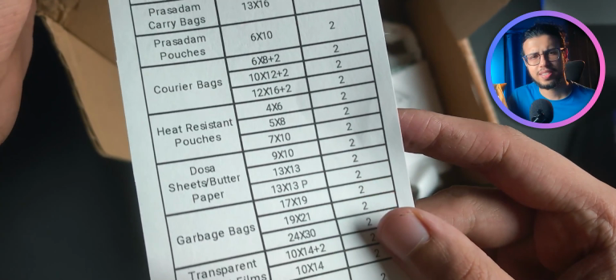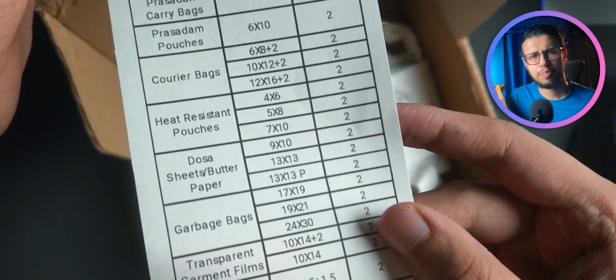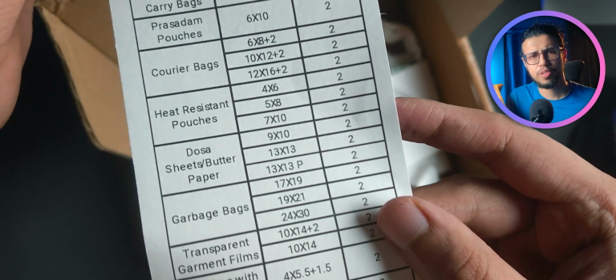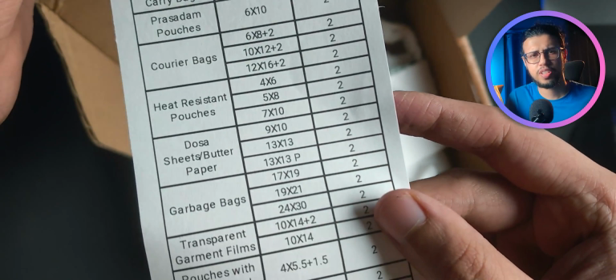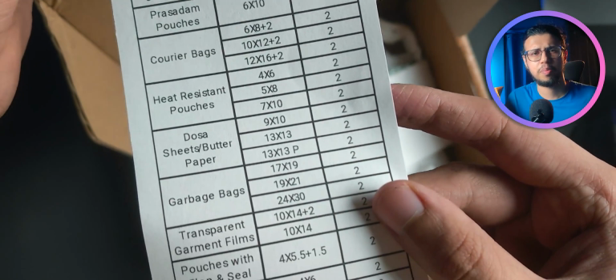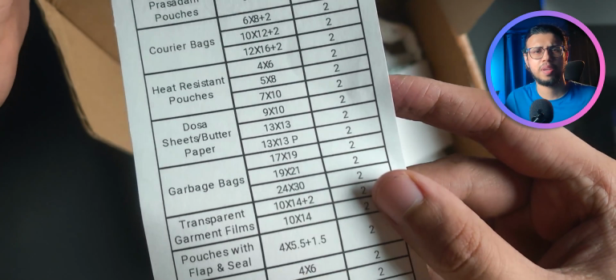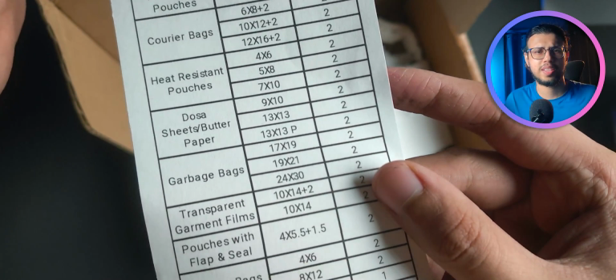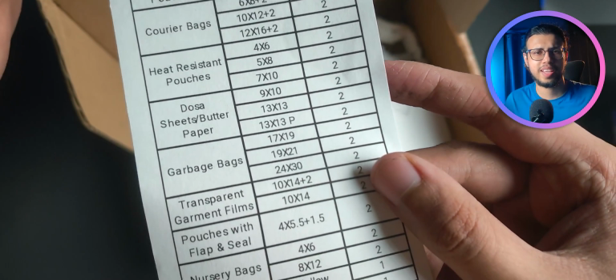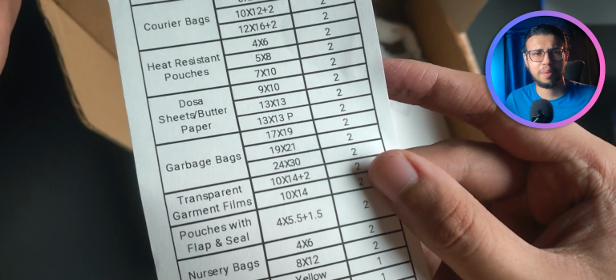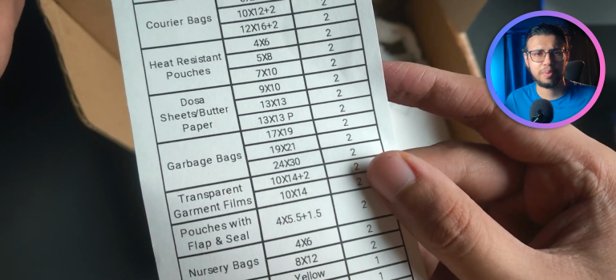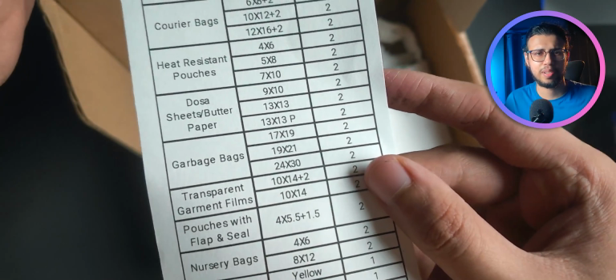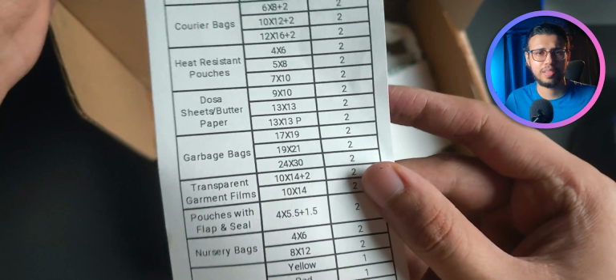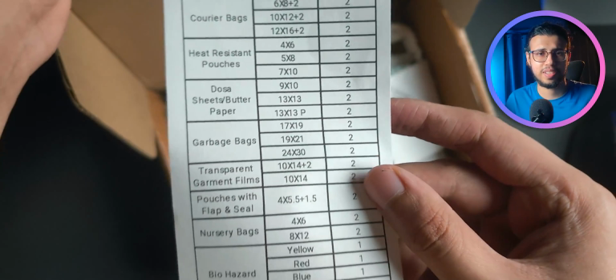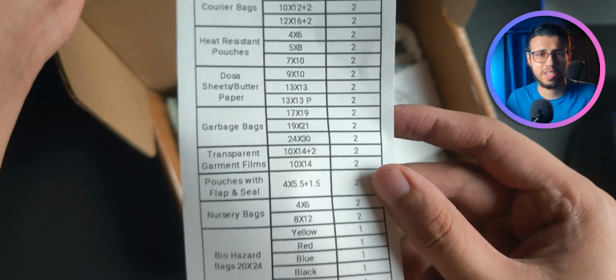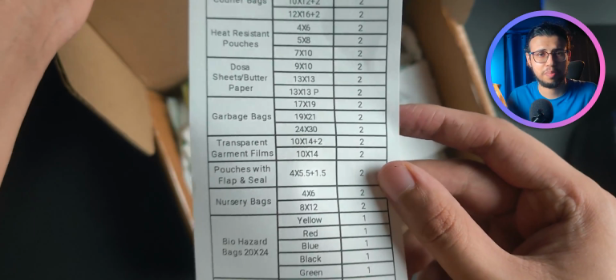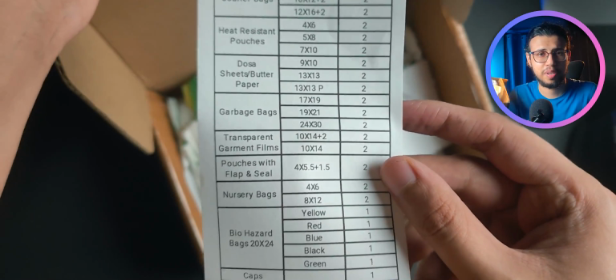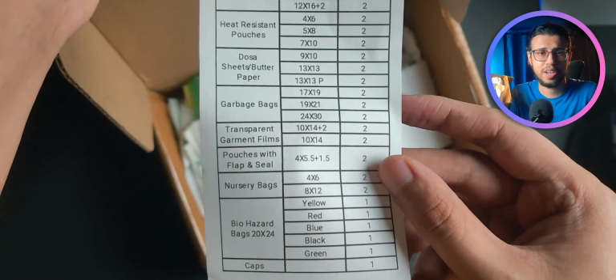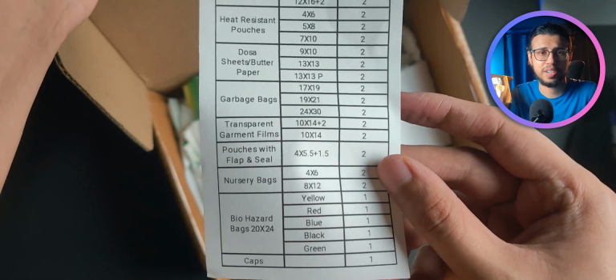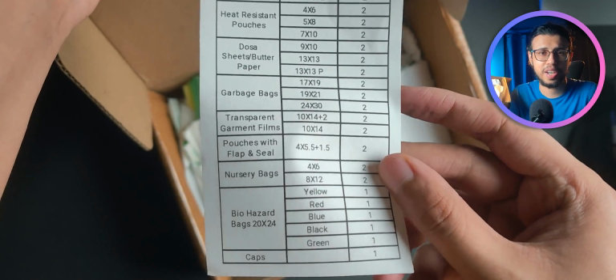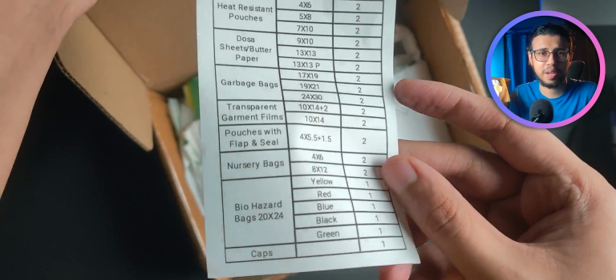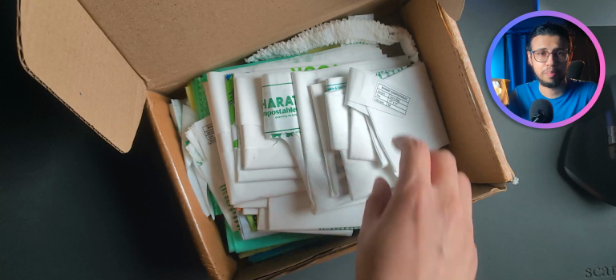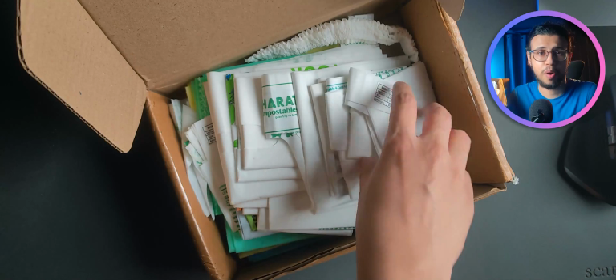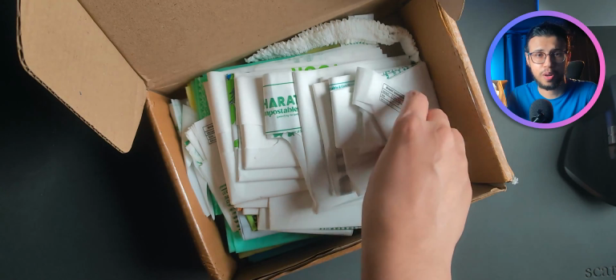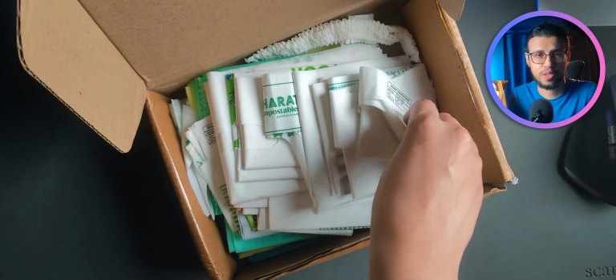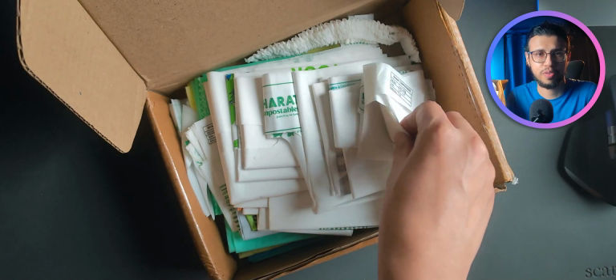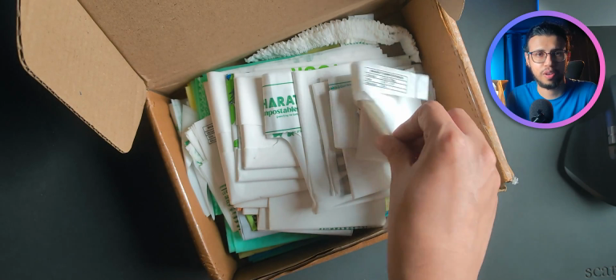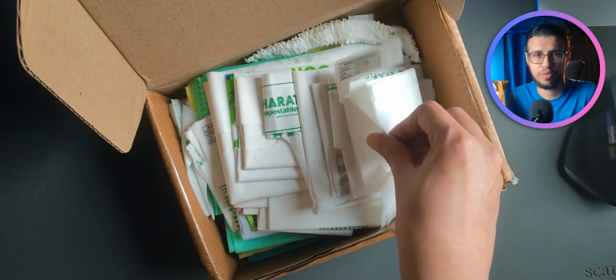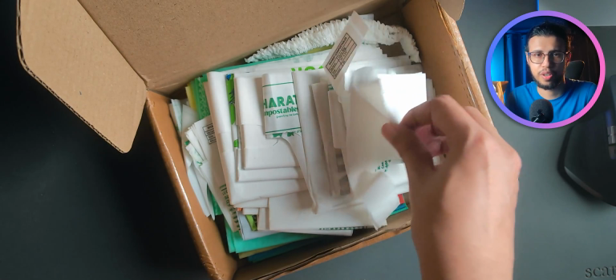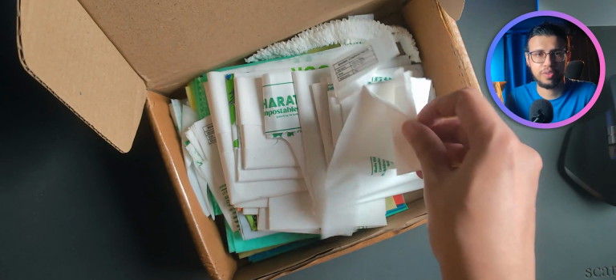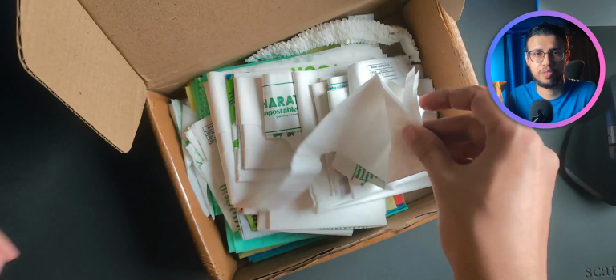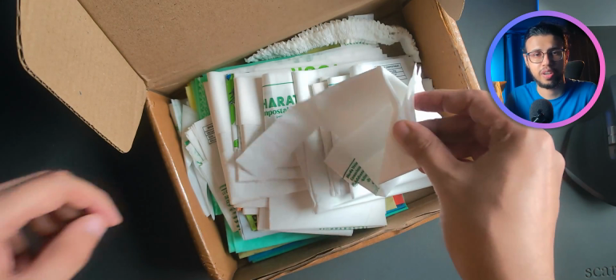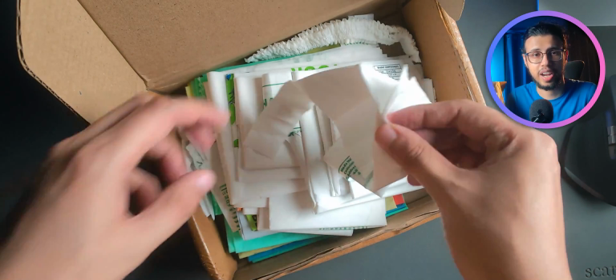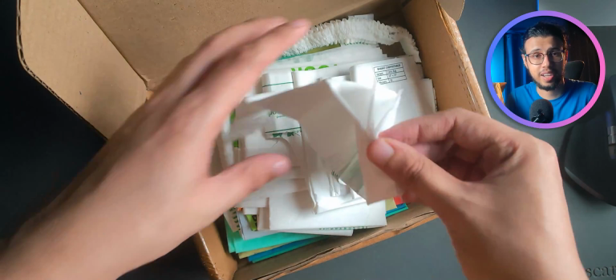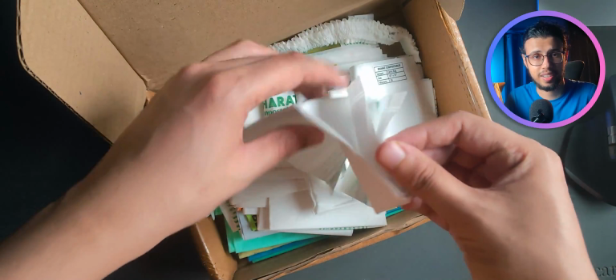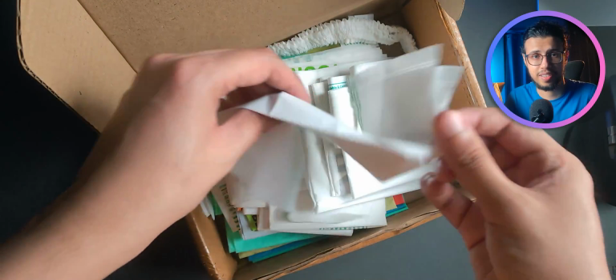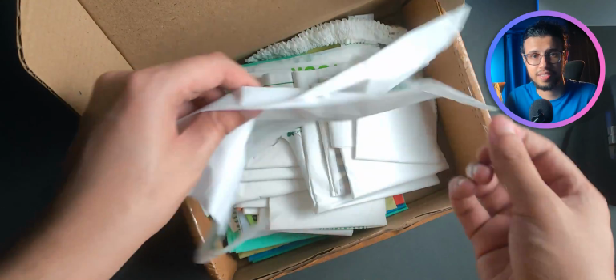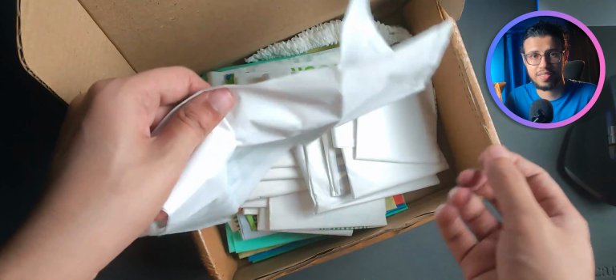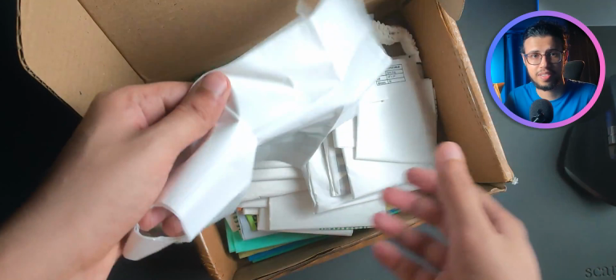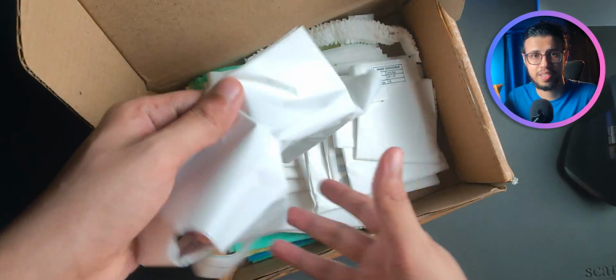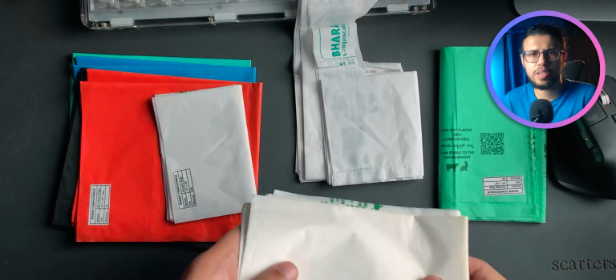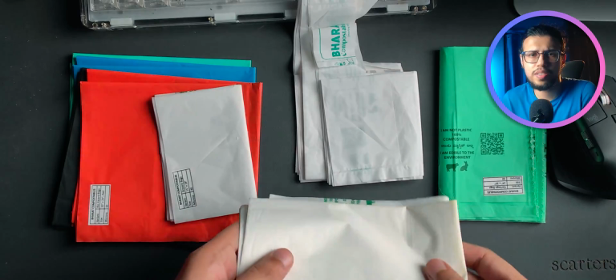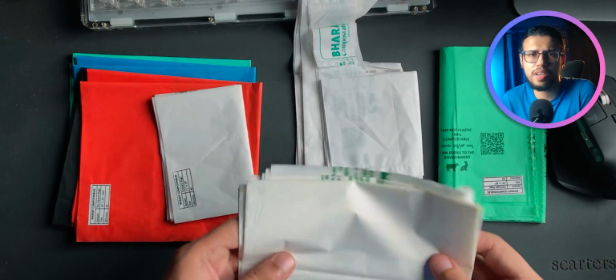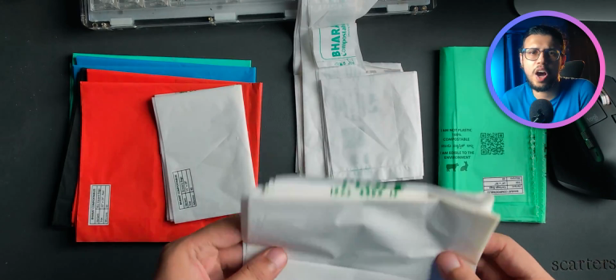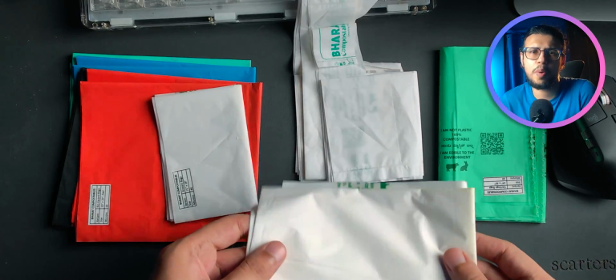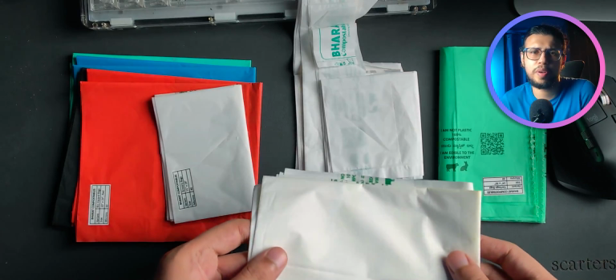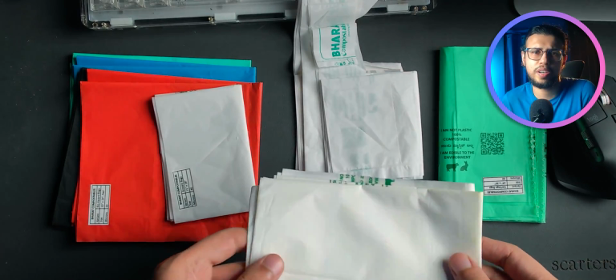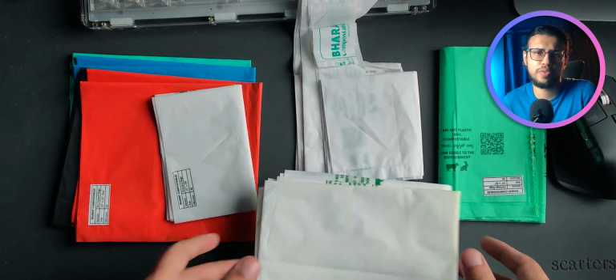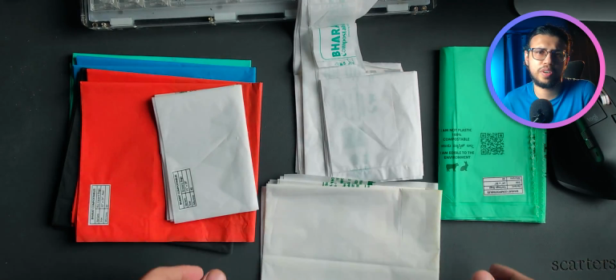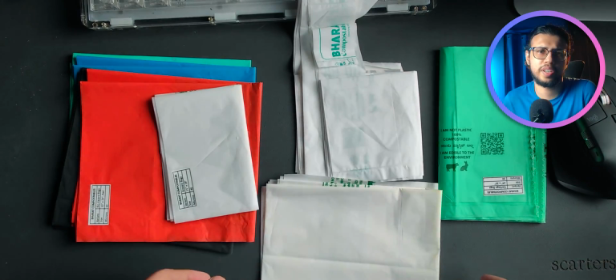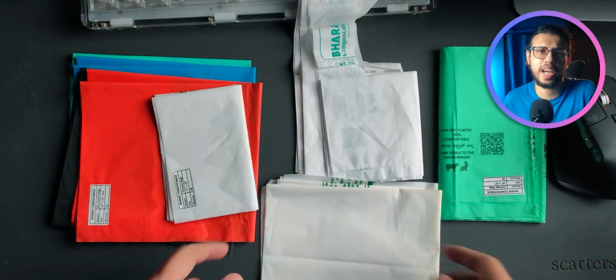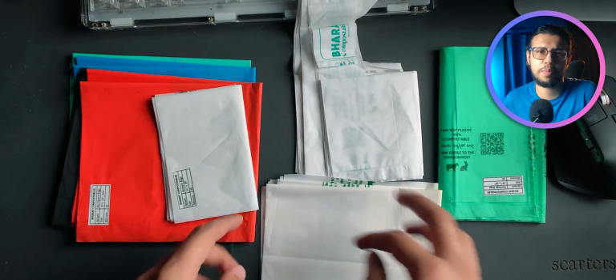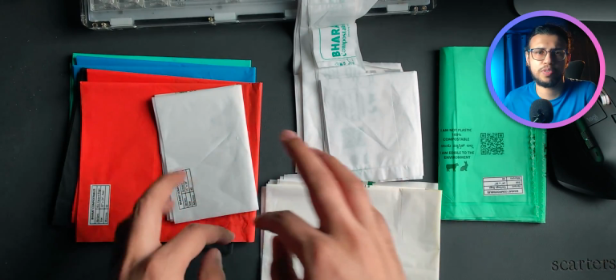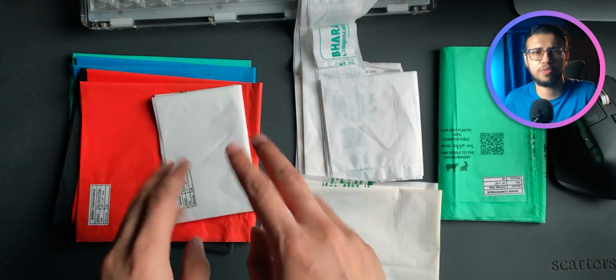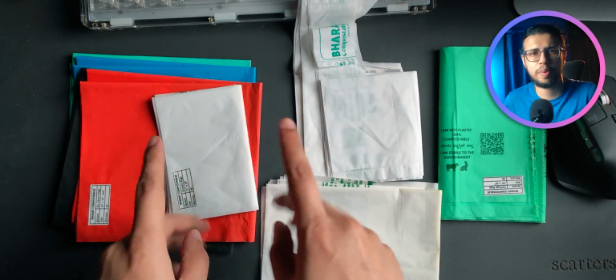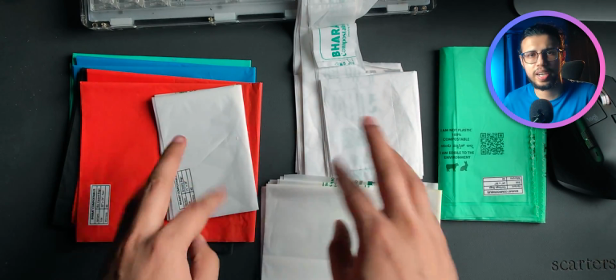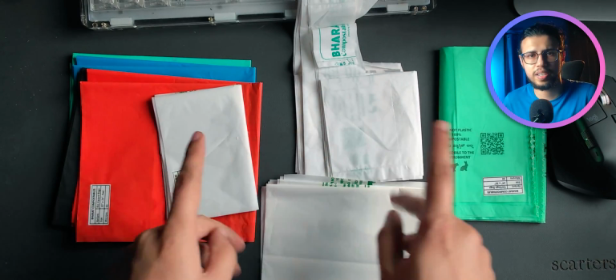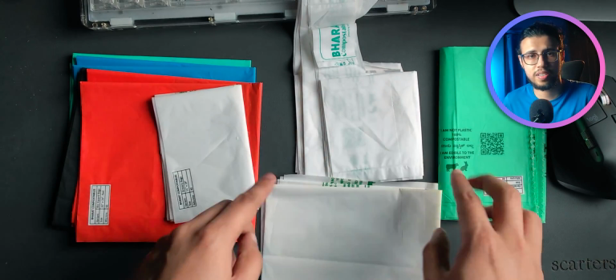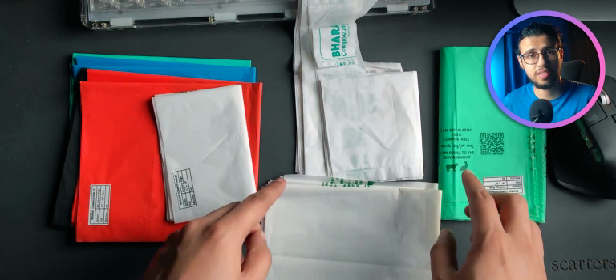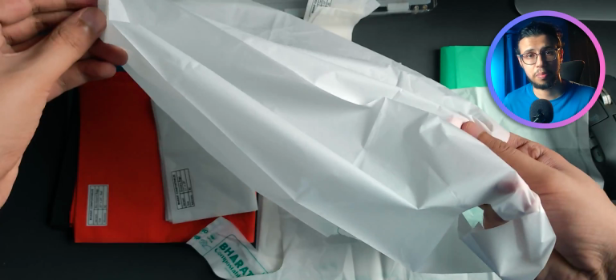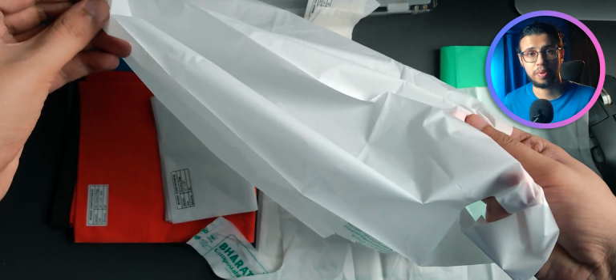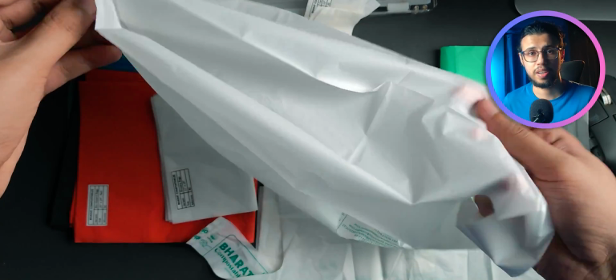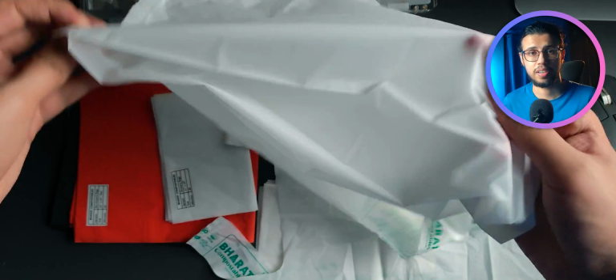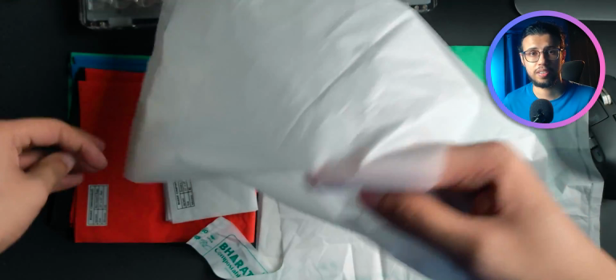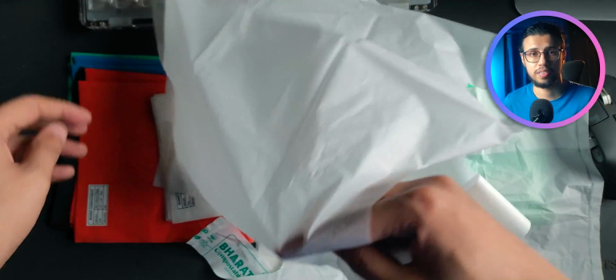They are made by Bharat Compostables — yes, made in India.